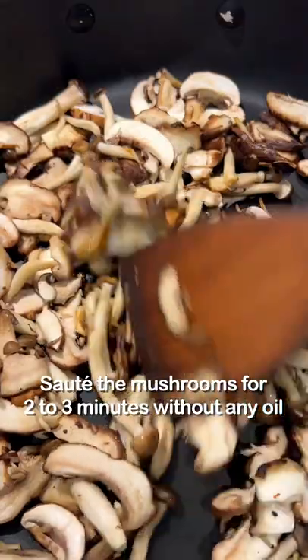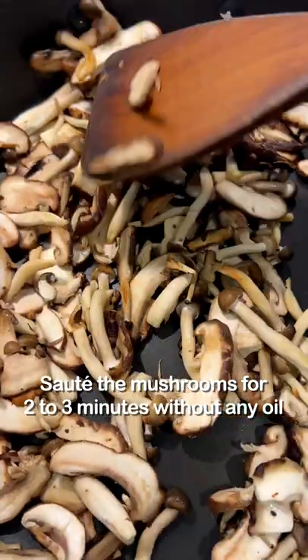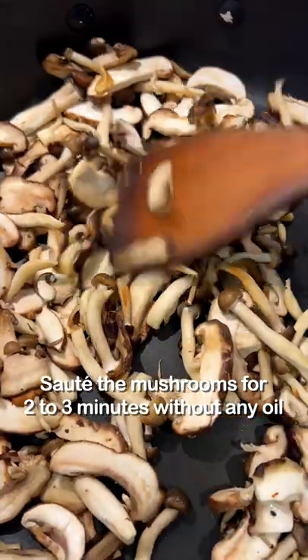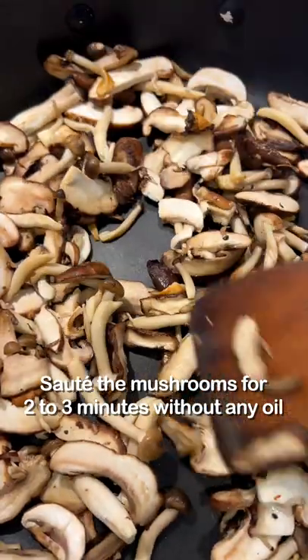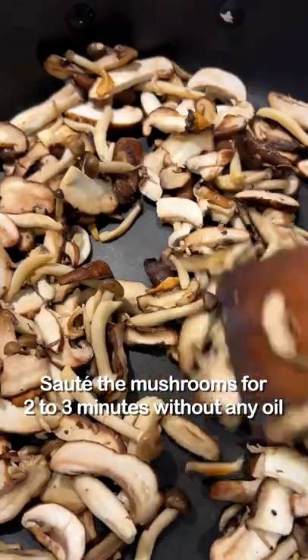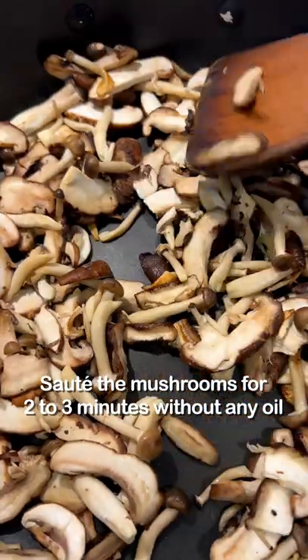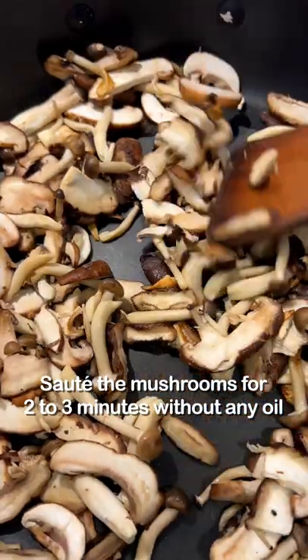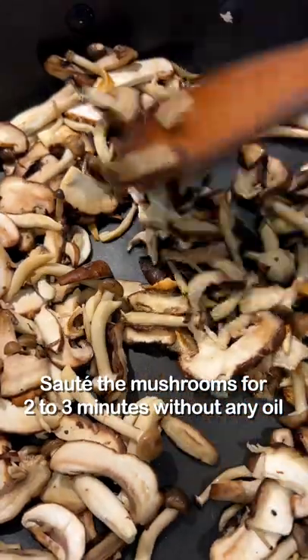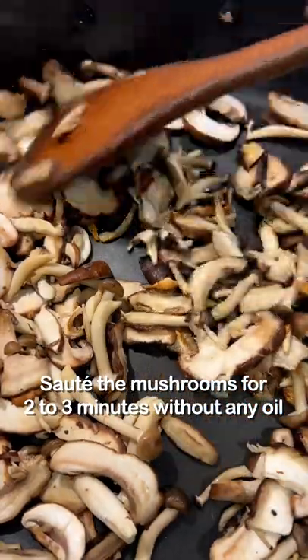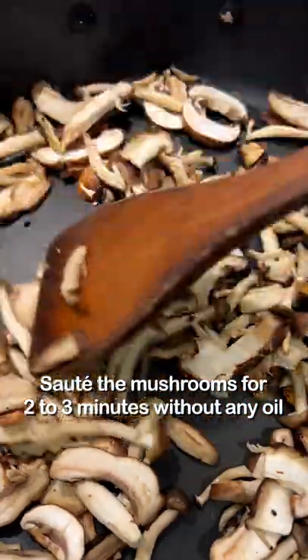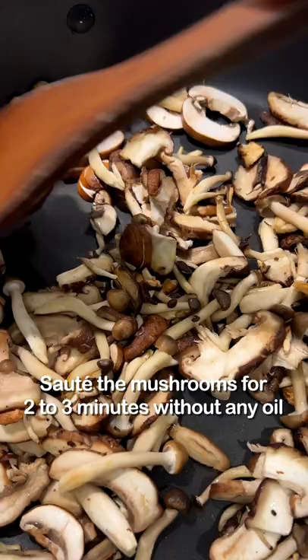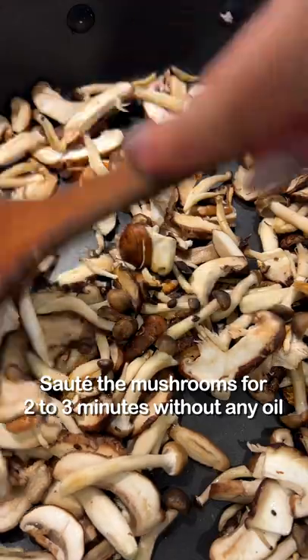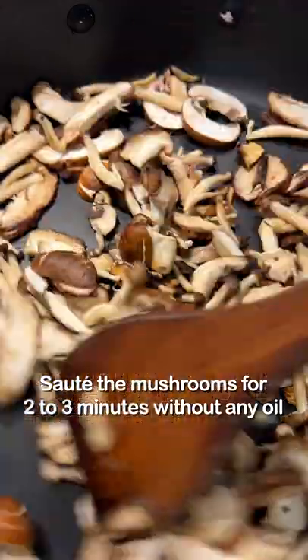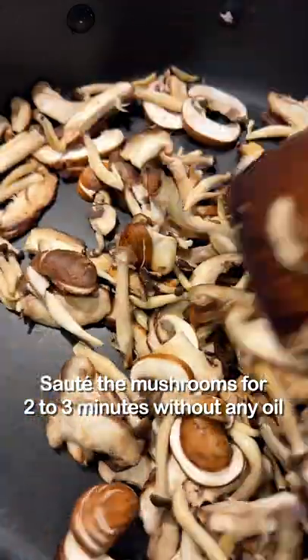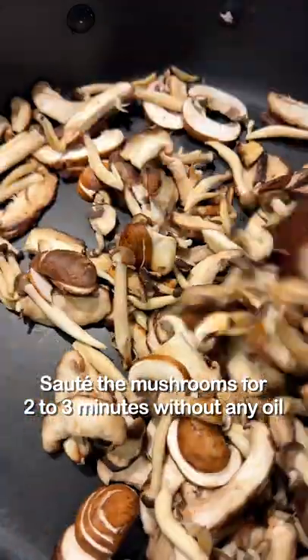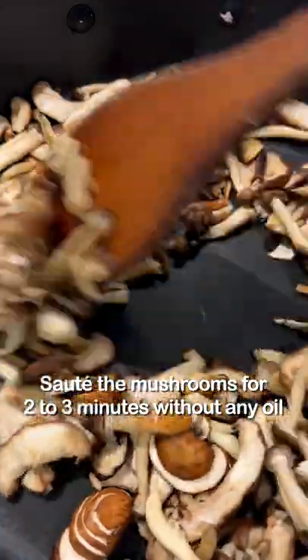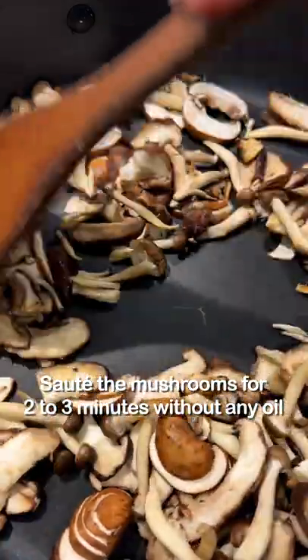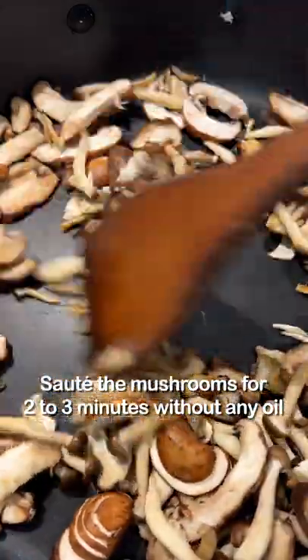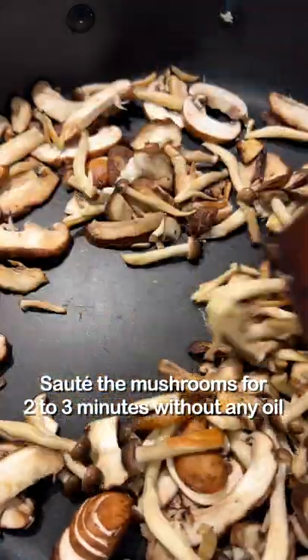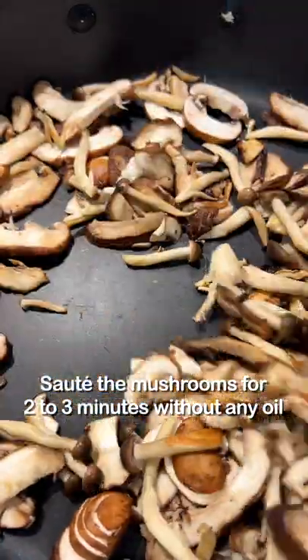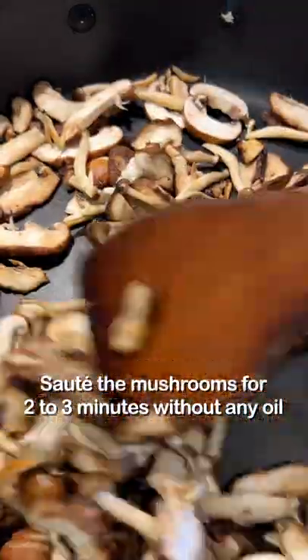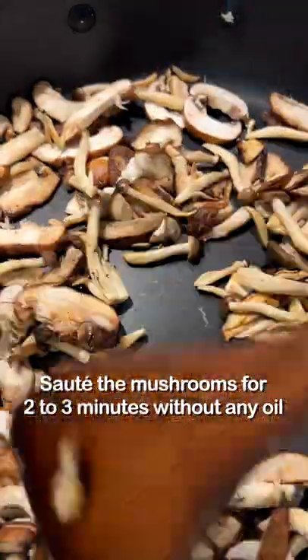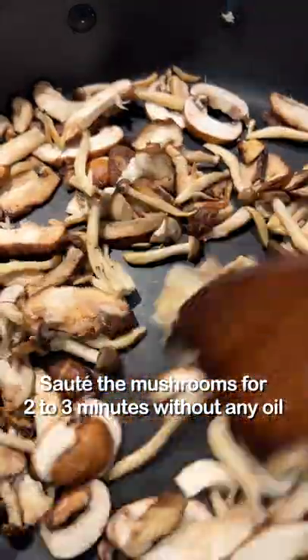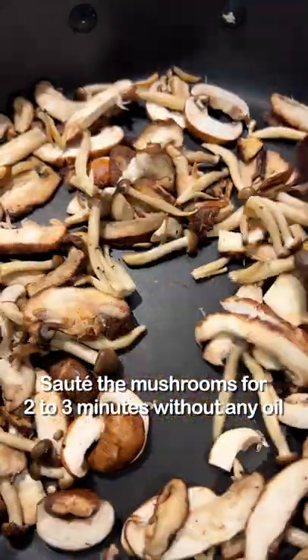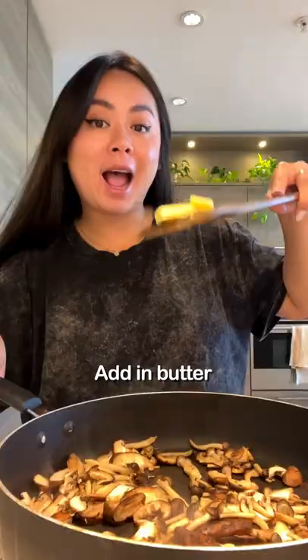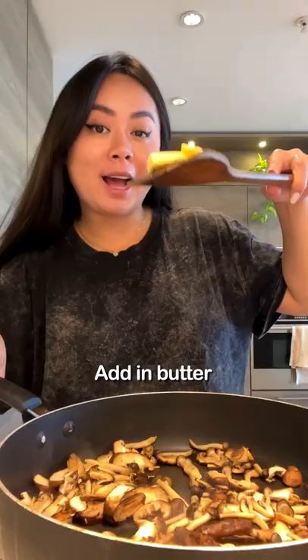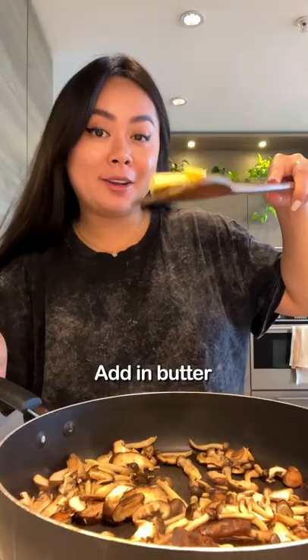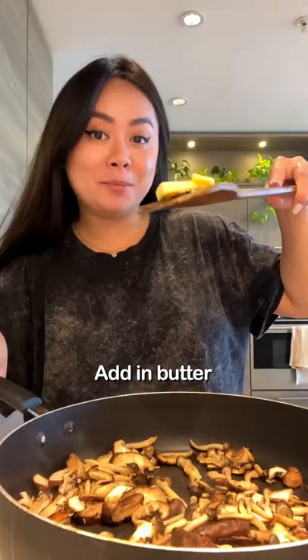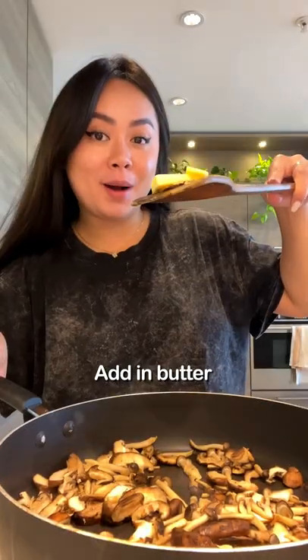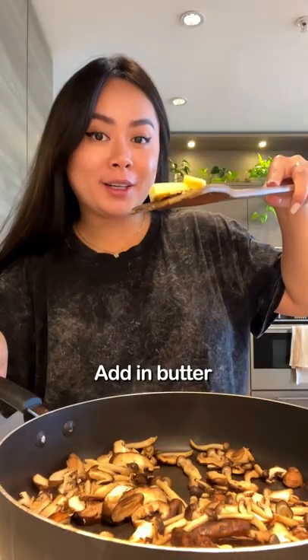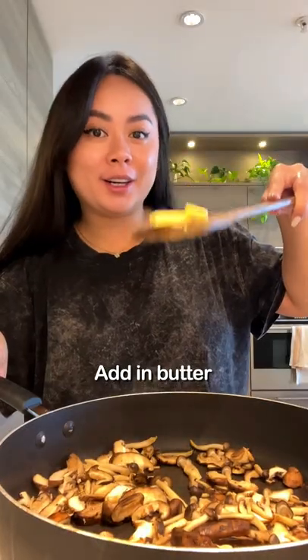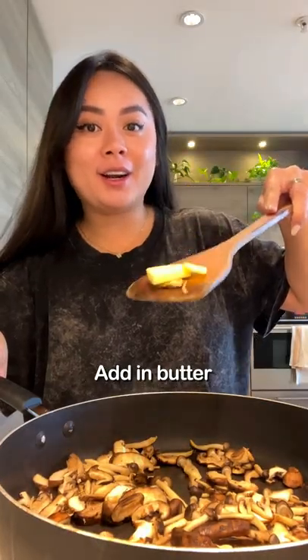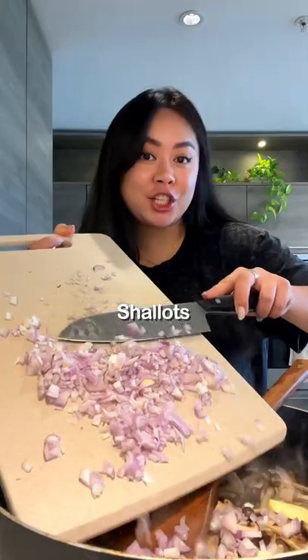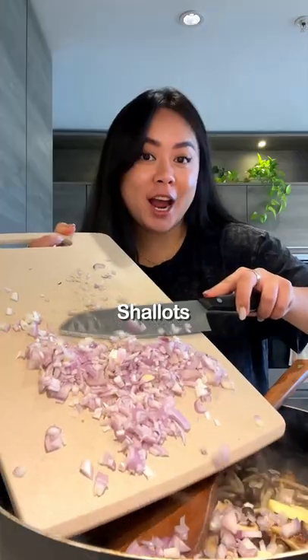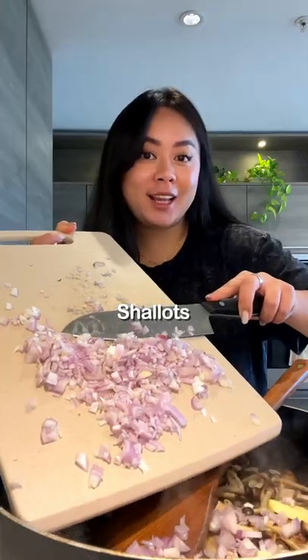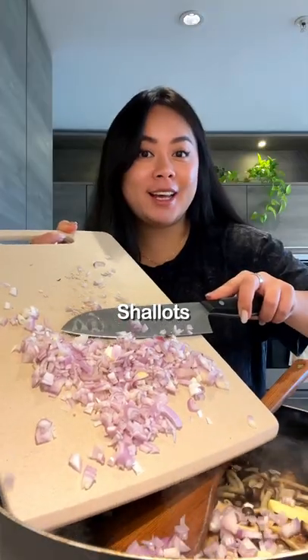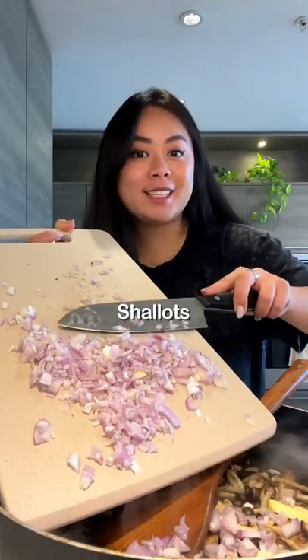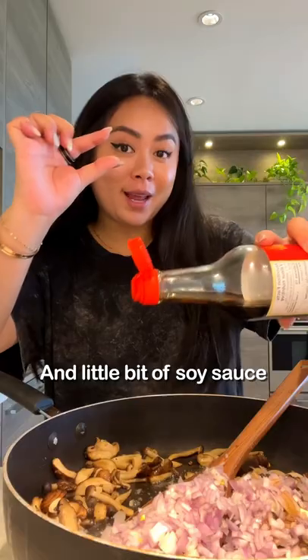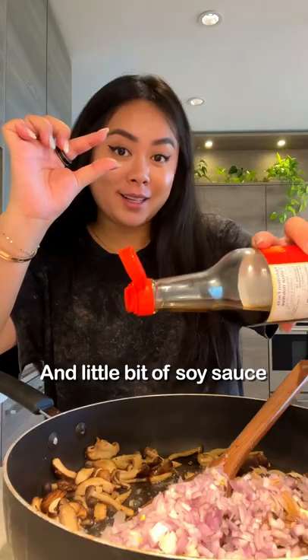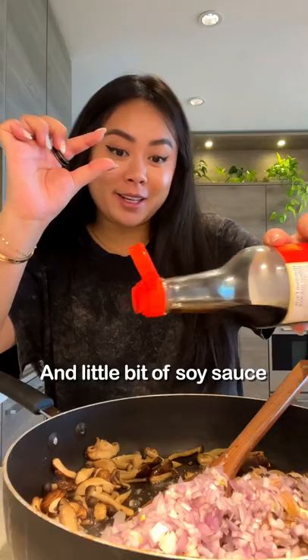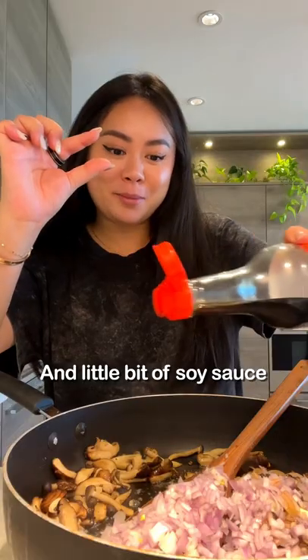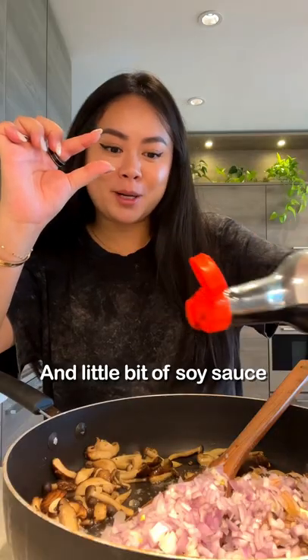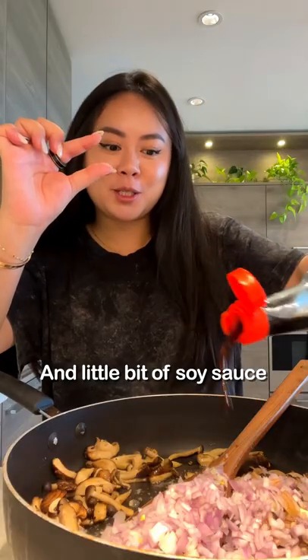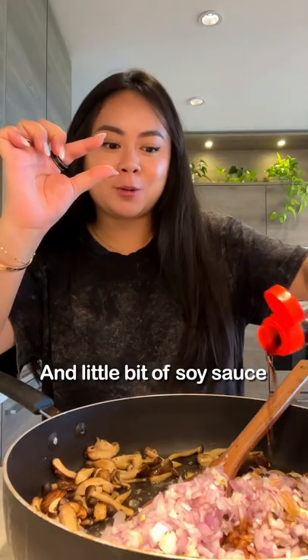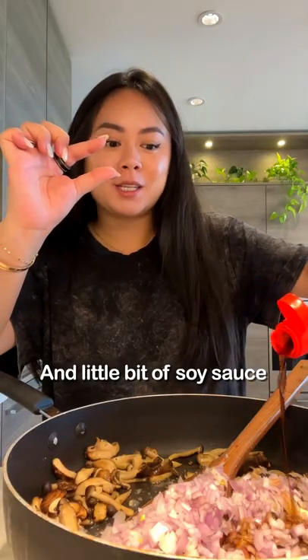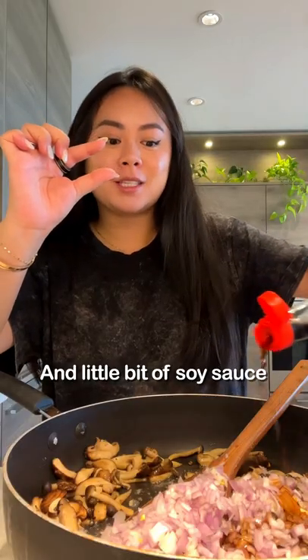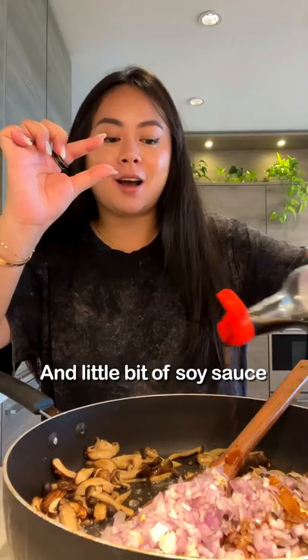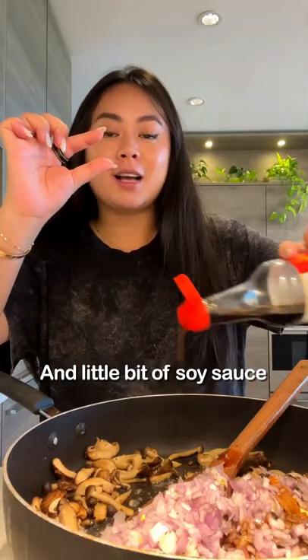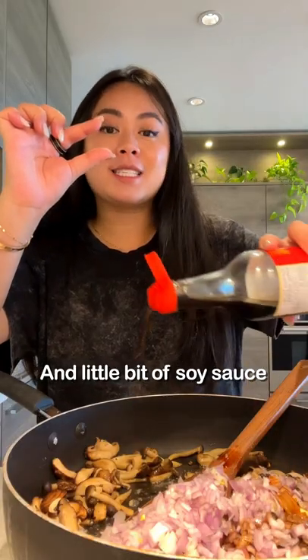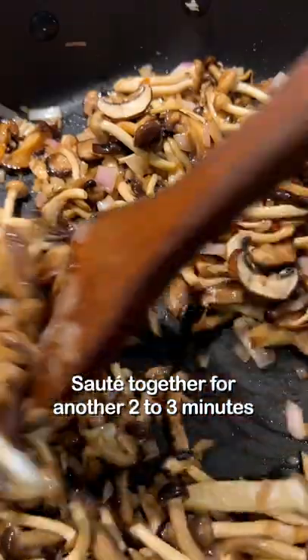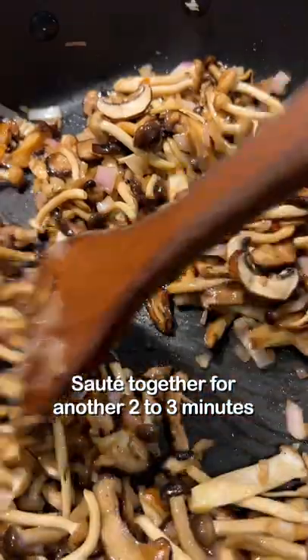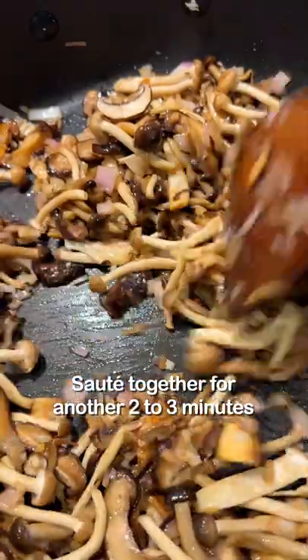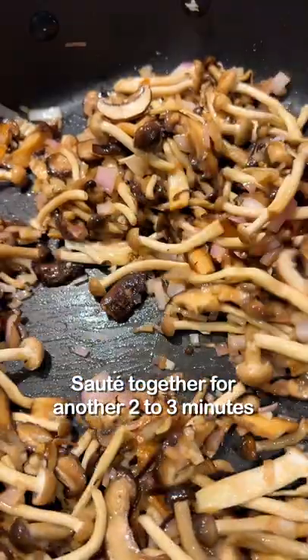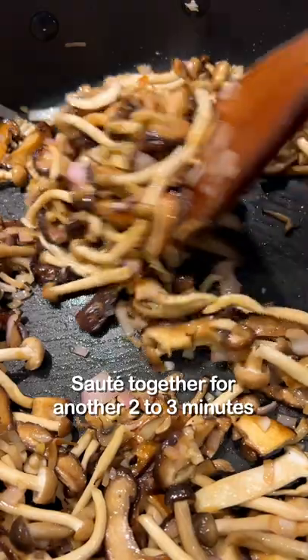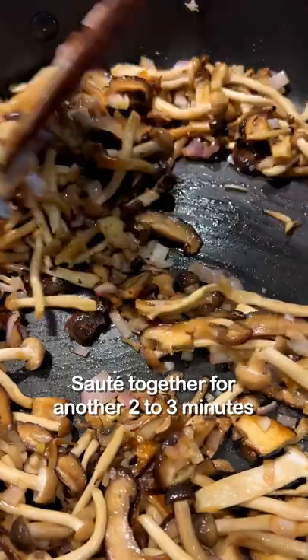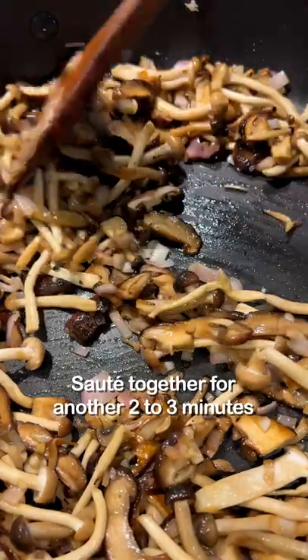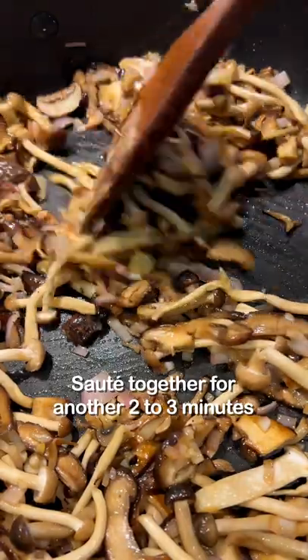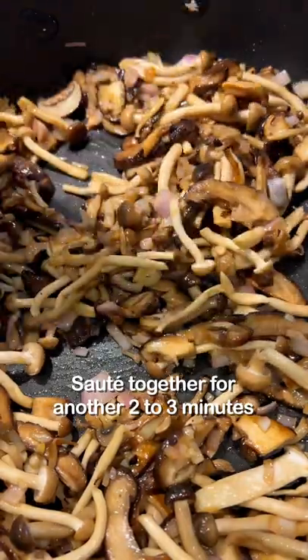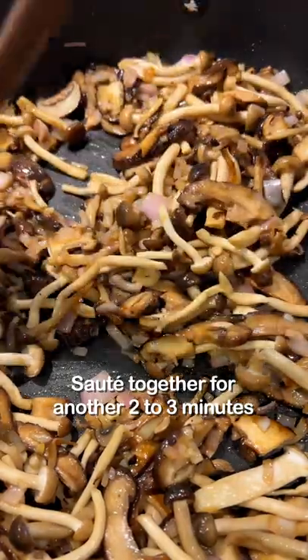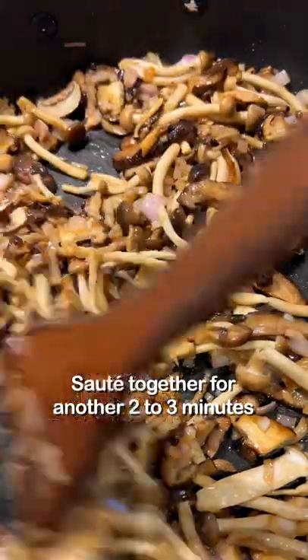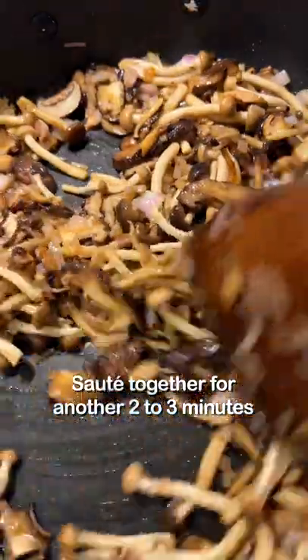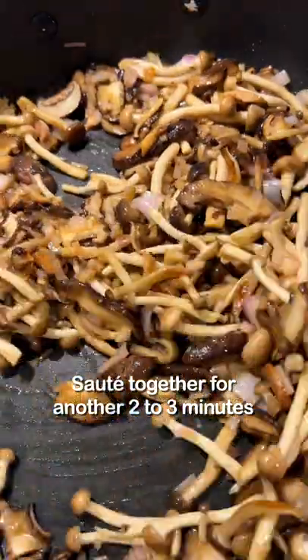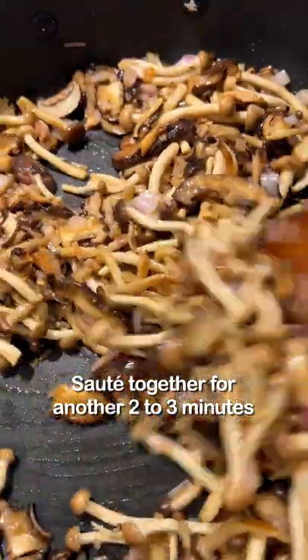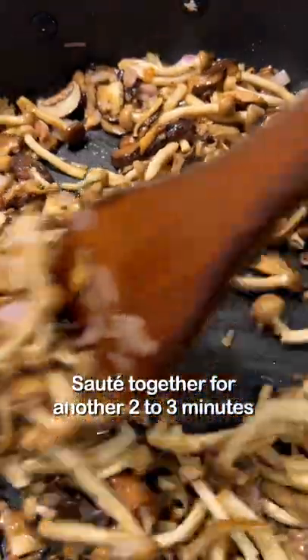Sauté the mushrooms for 2 to 3 minutes without any oil. Add in butter, shallots, and a little bit of soy sauce. Sauté together for another 2 to 3 minutes.